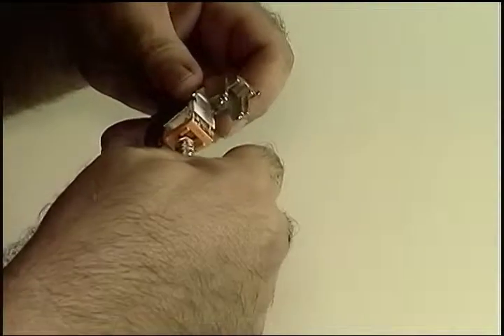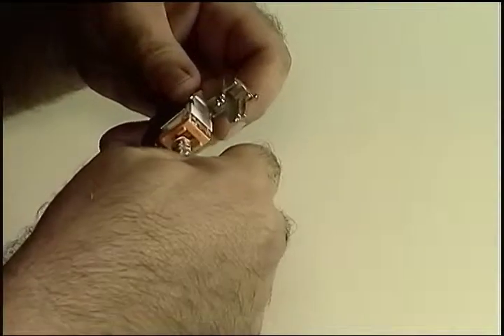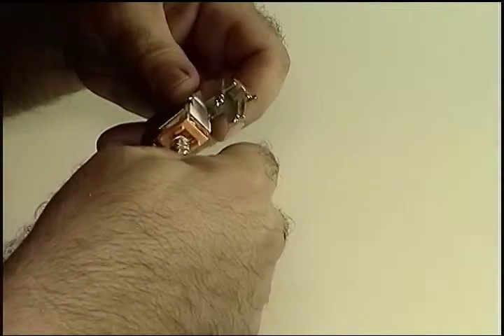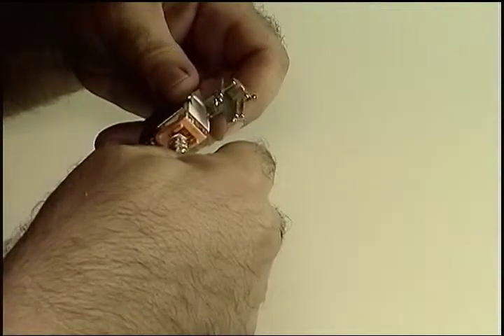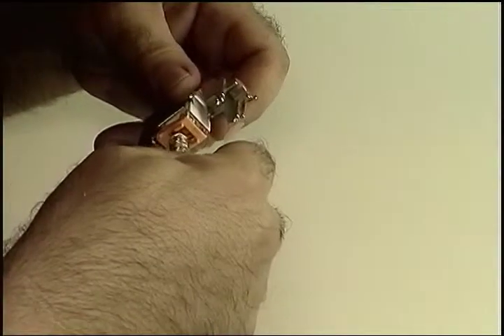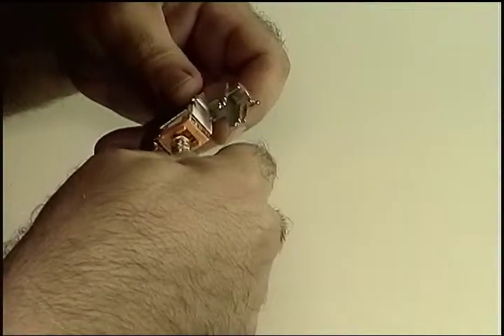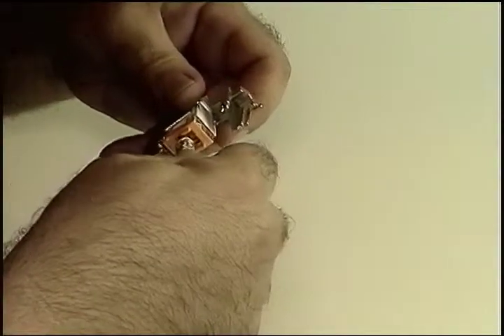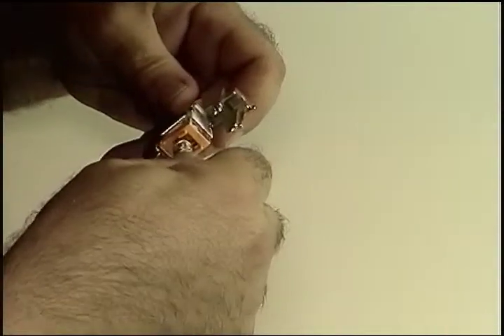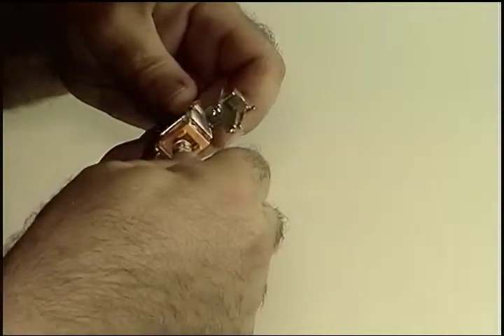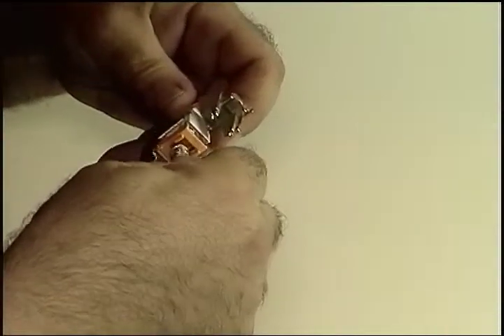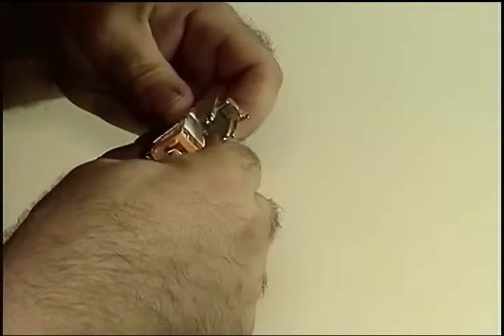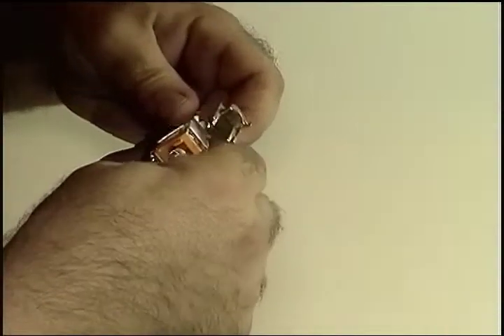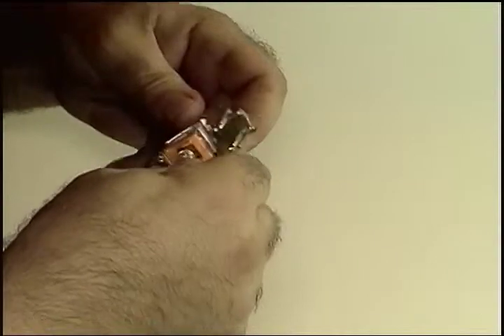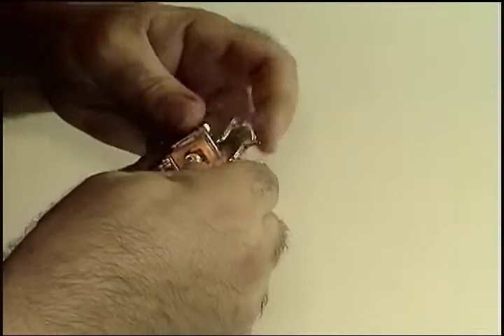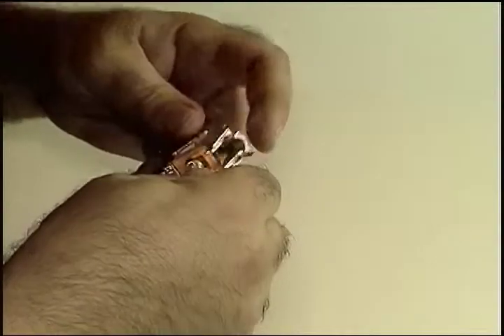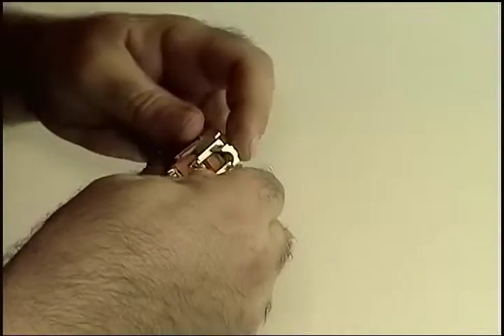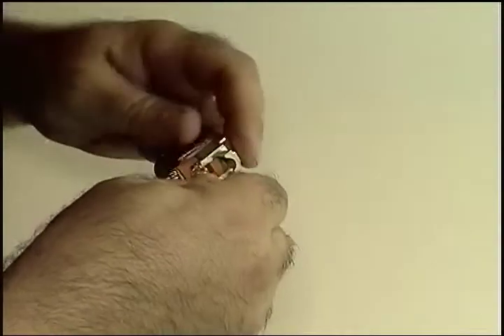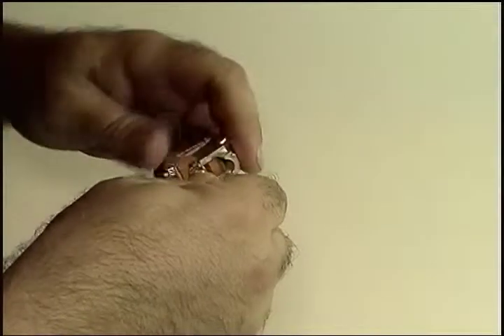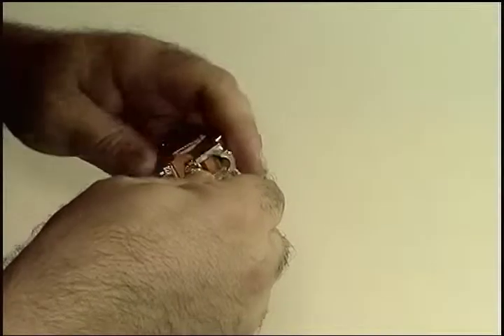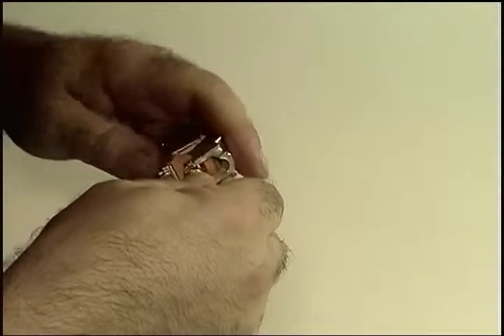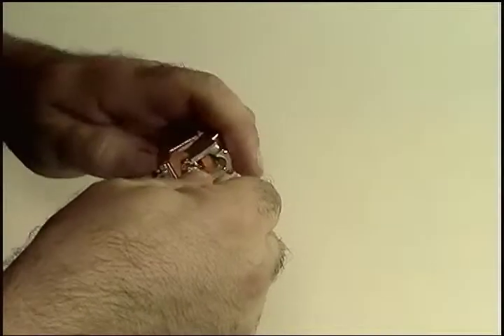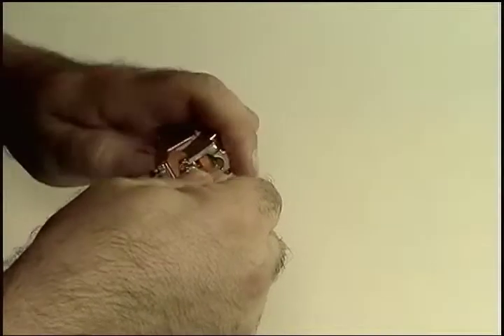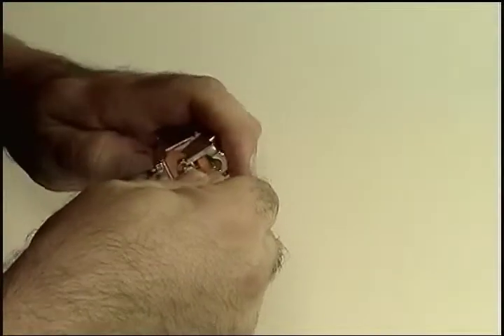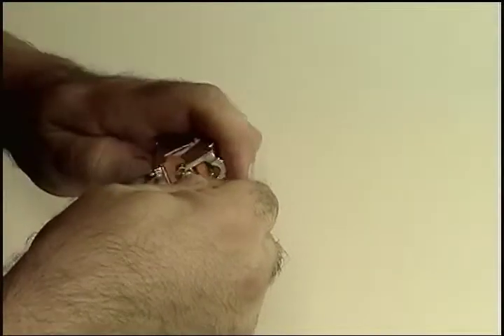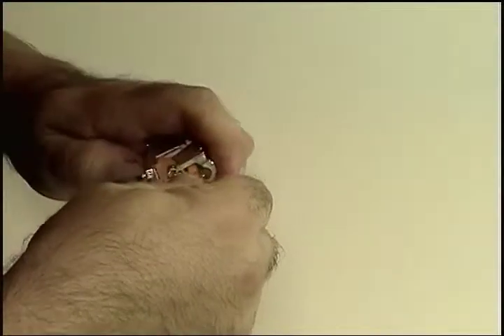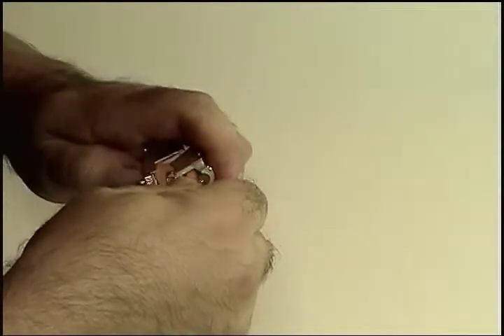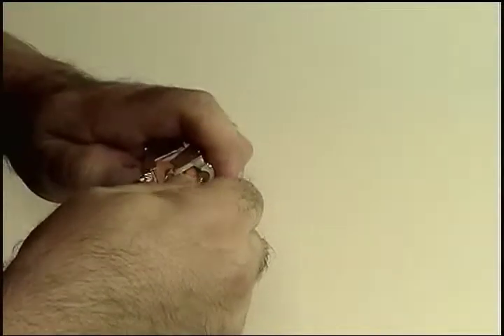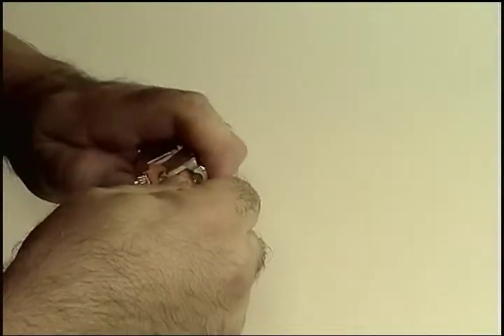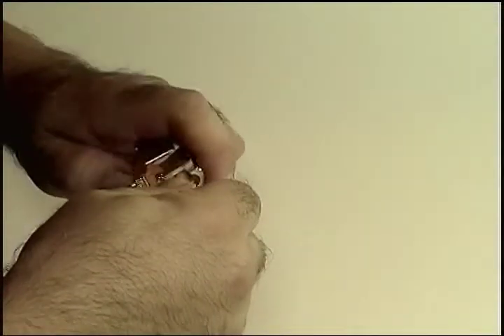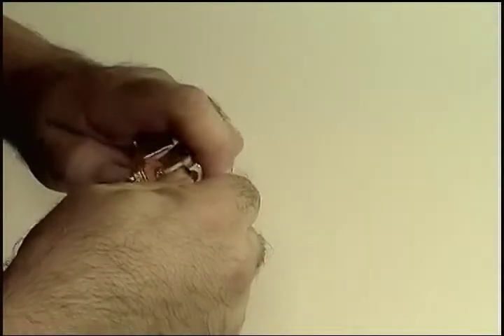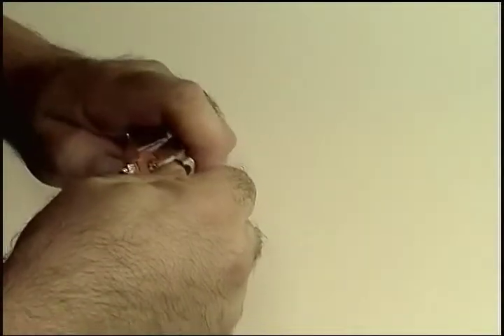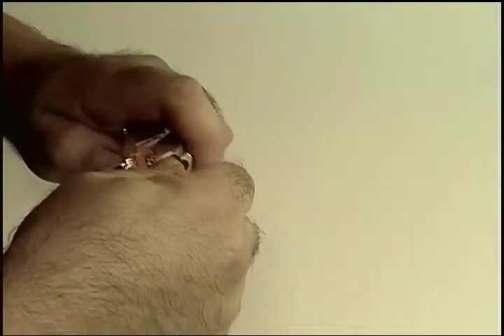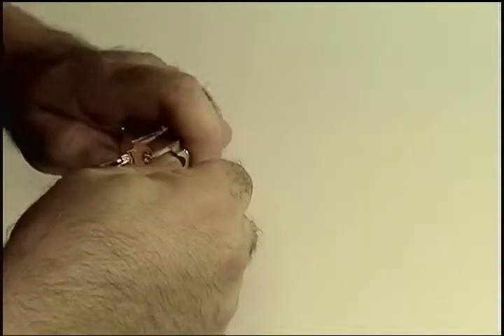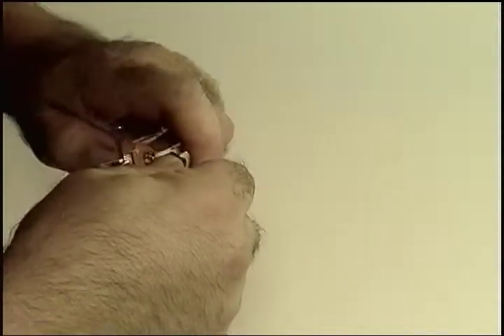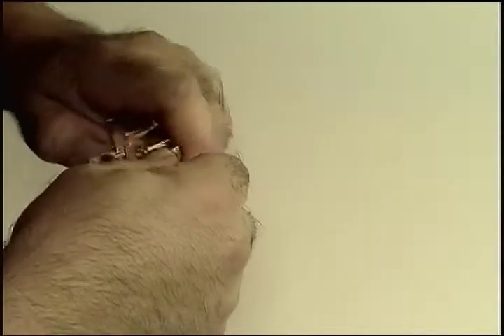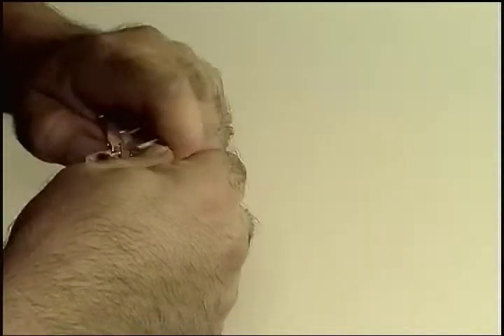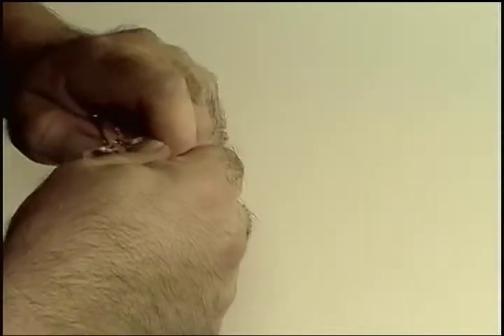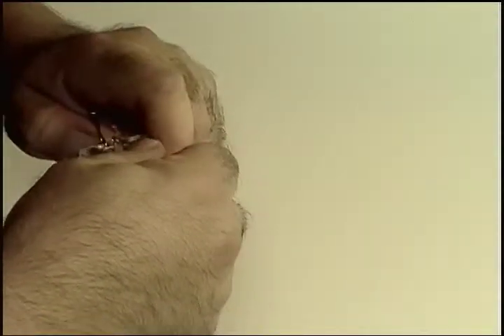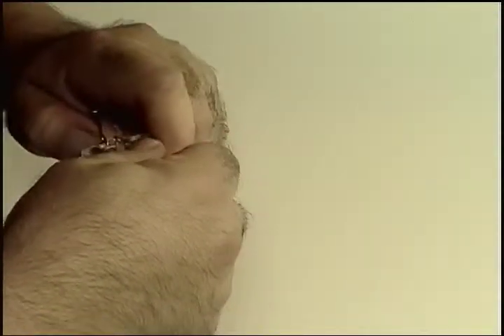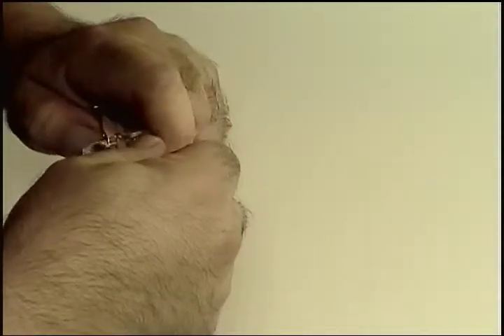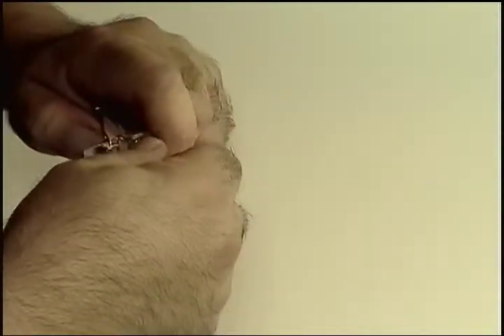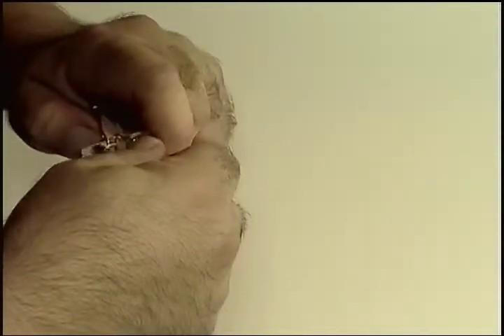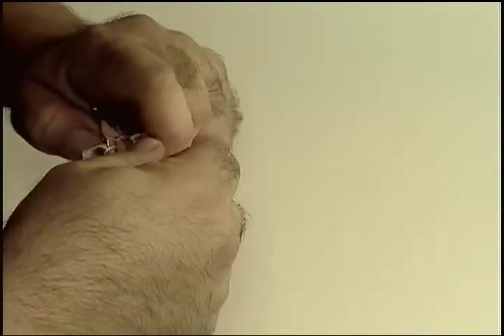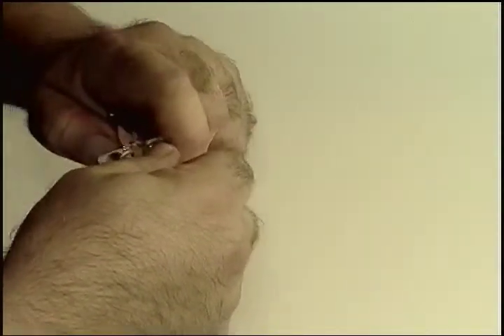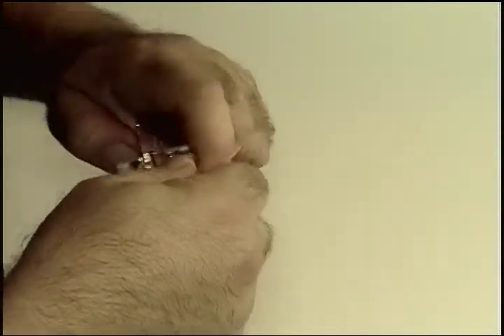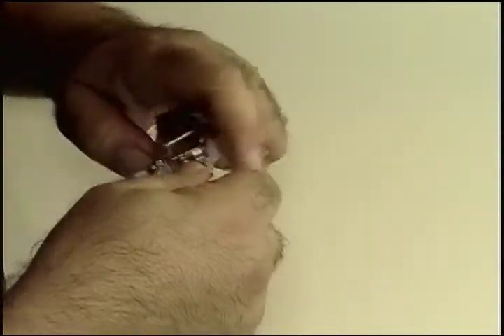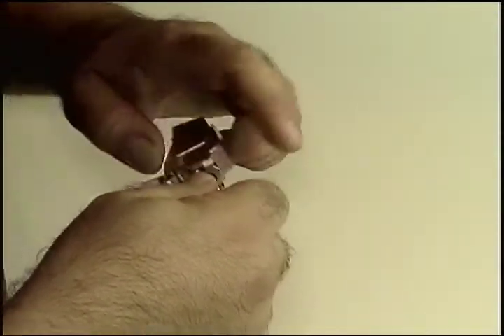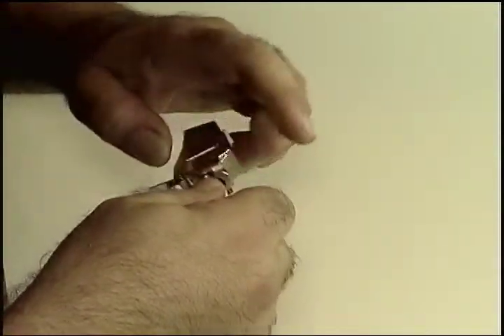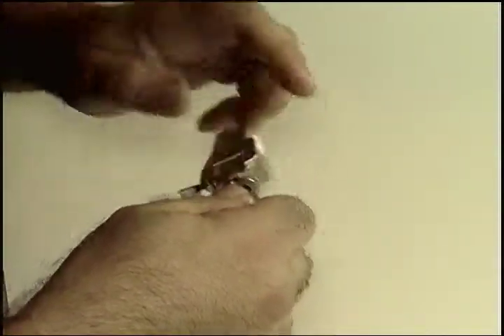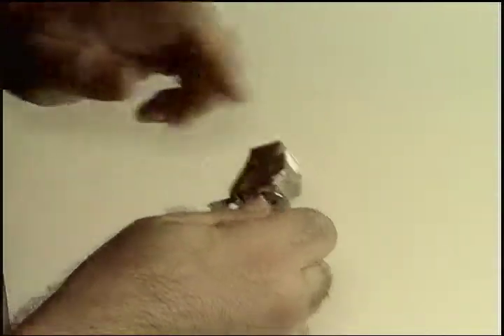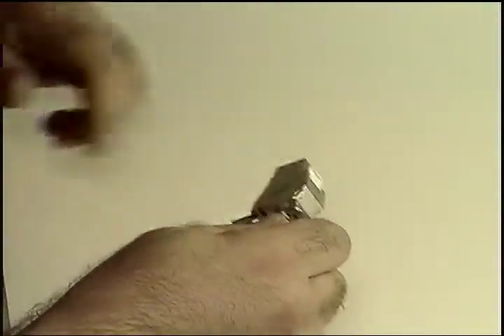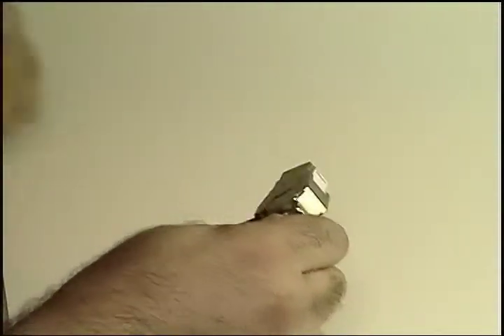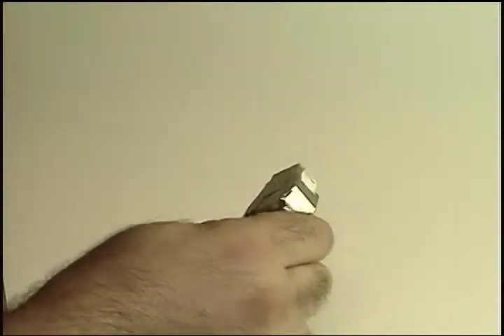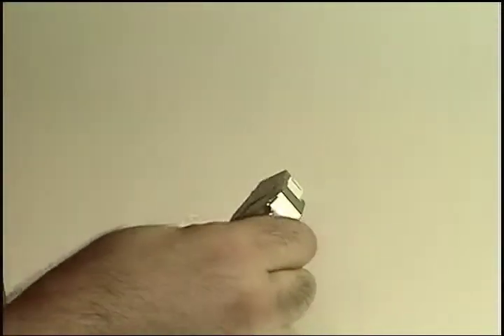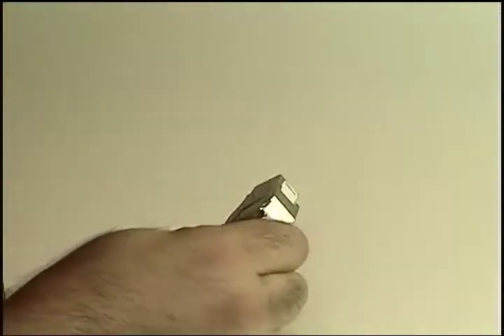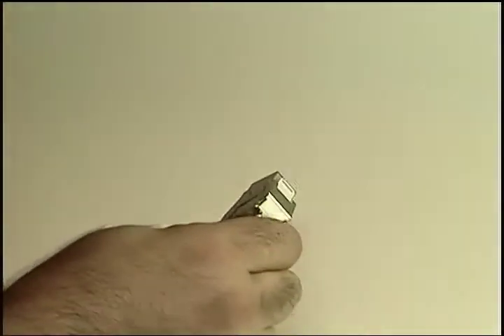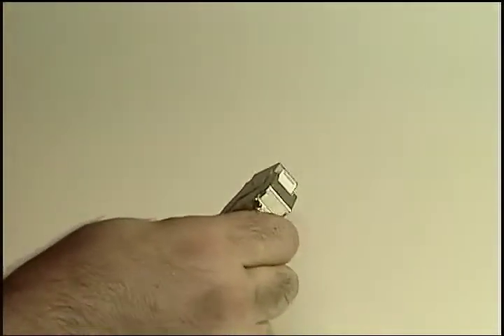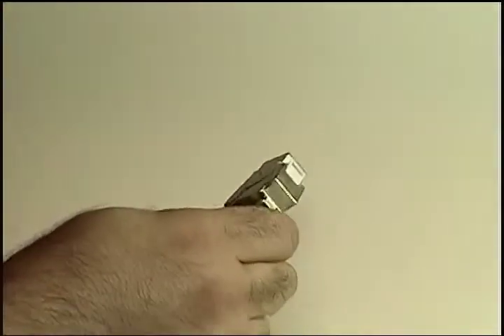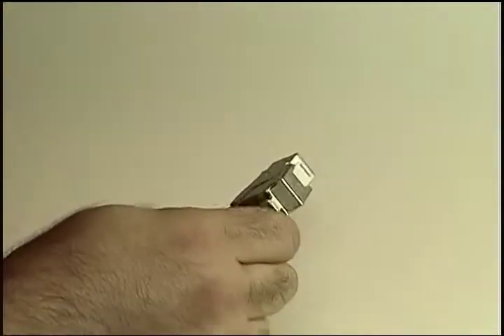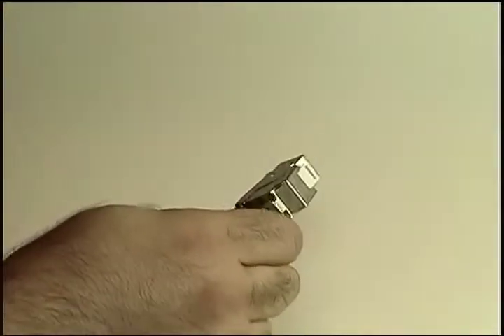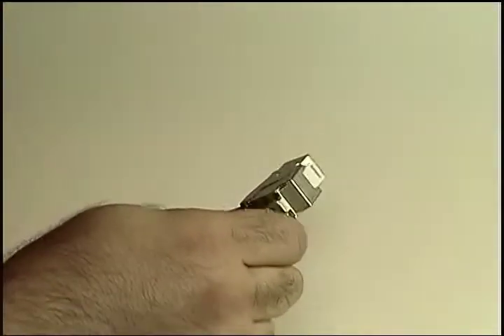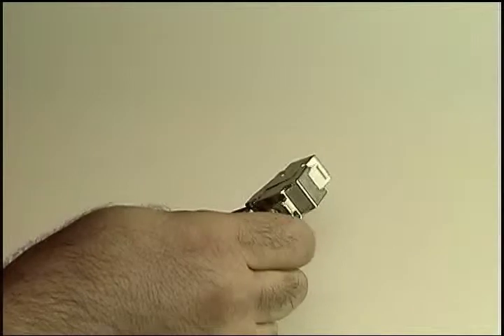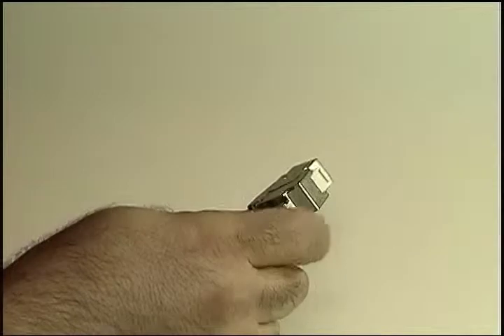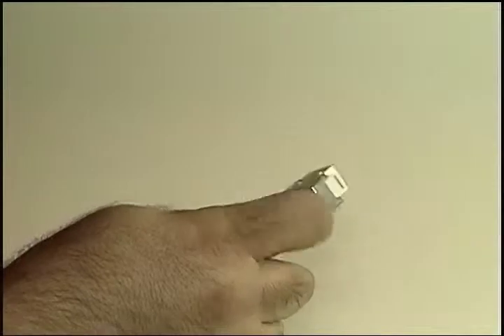A firm hand squeeze will do the job, but after doing a few, you may want to use channel lock pliers to help you out.